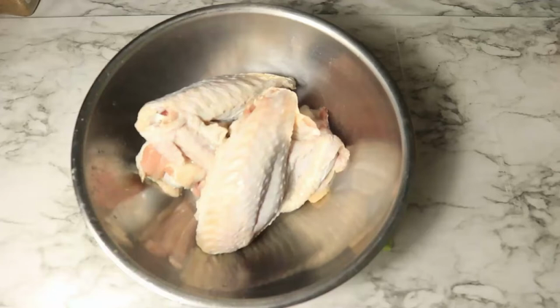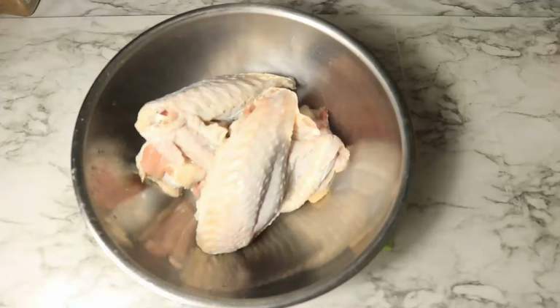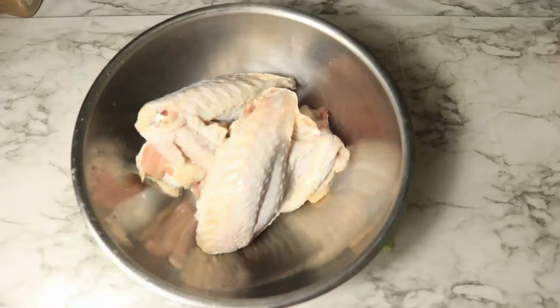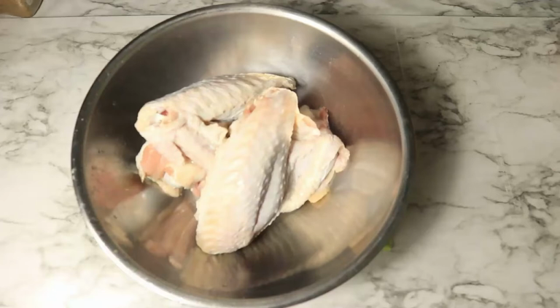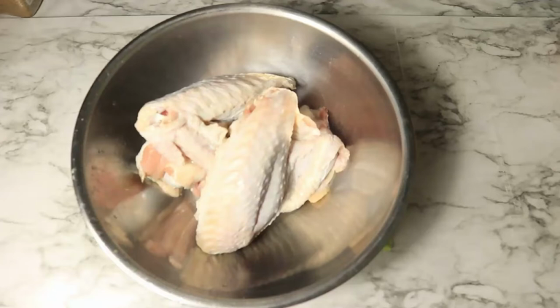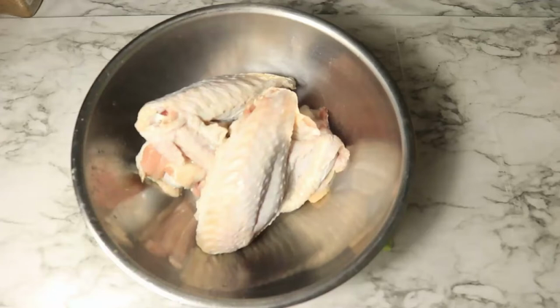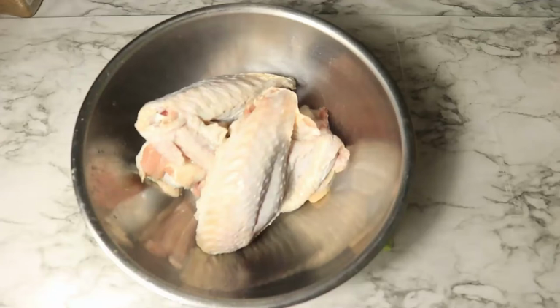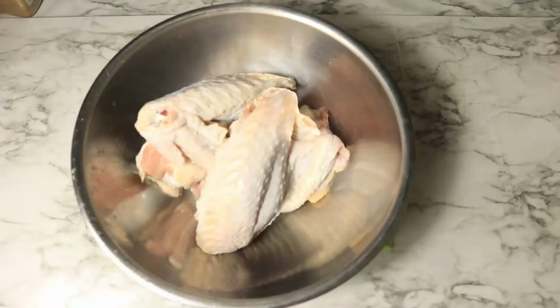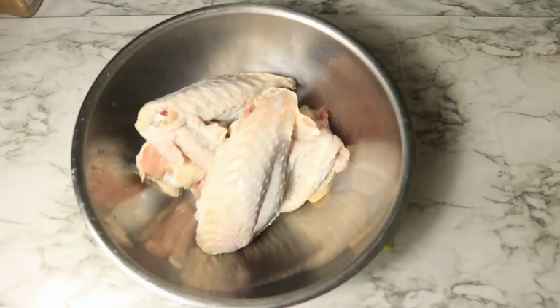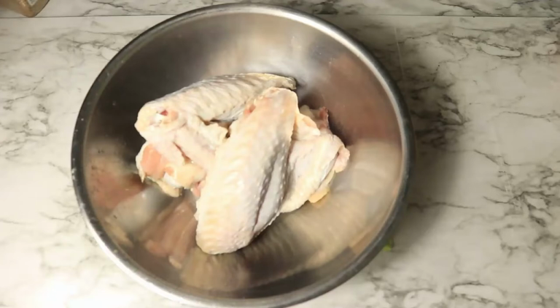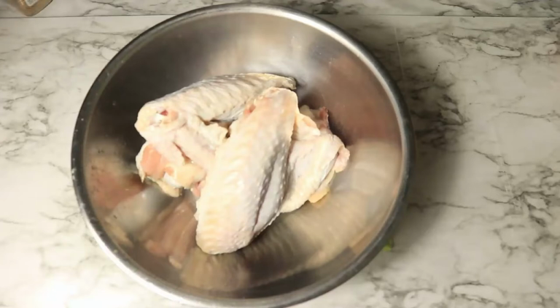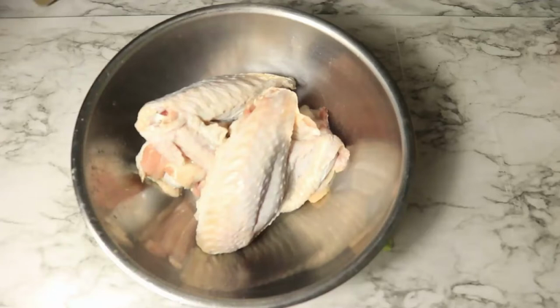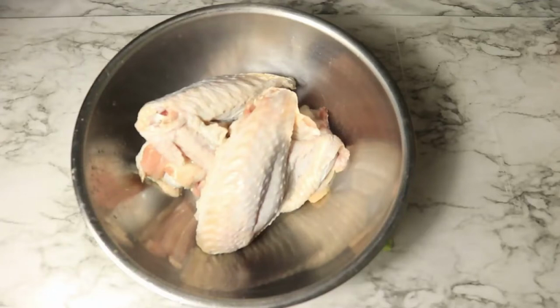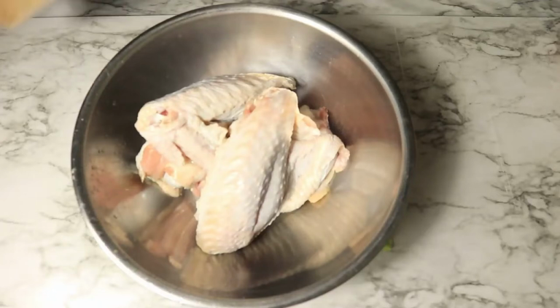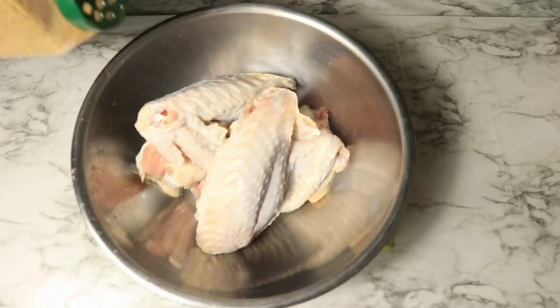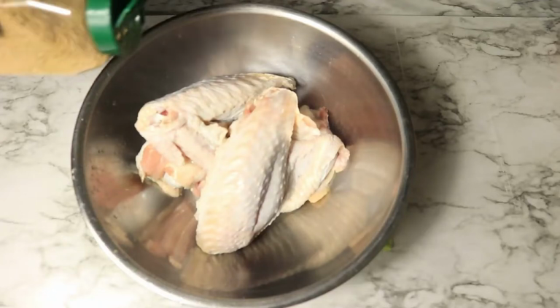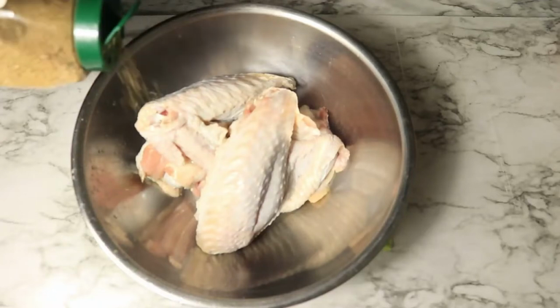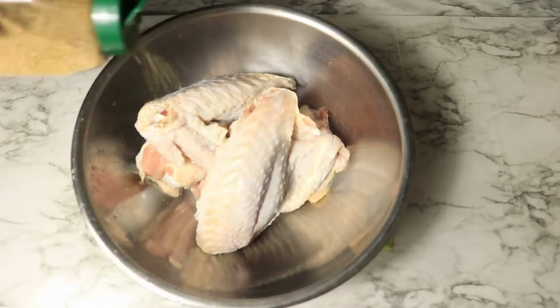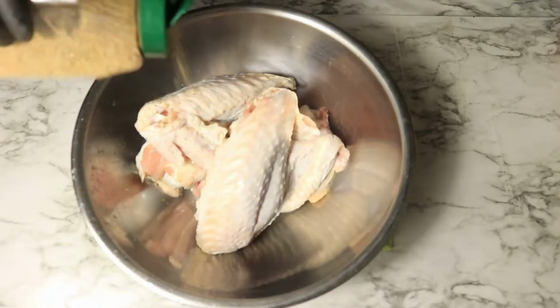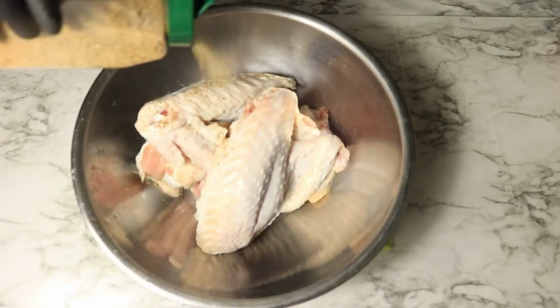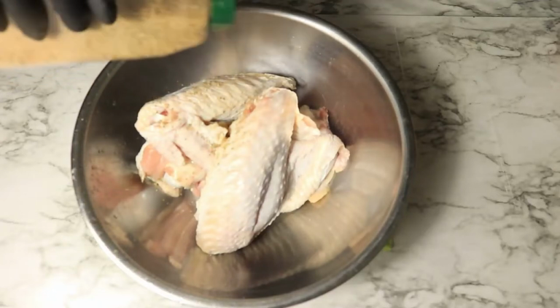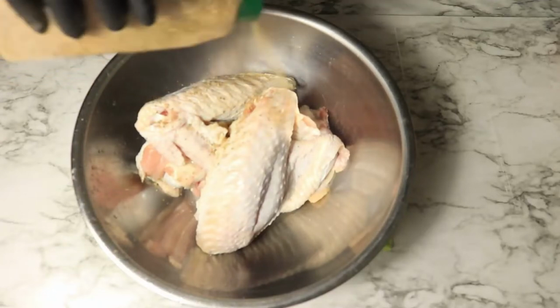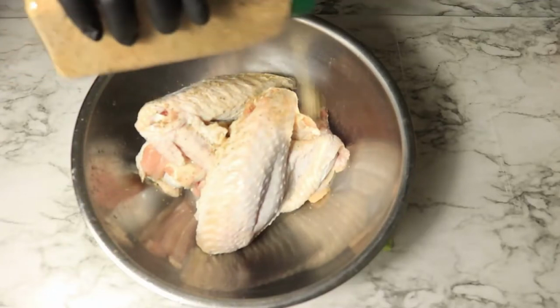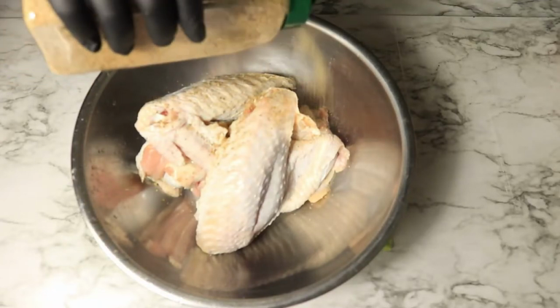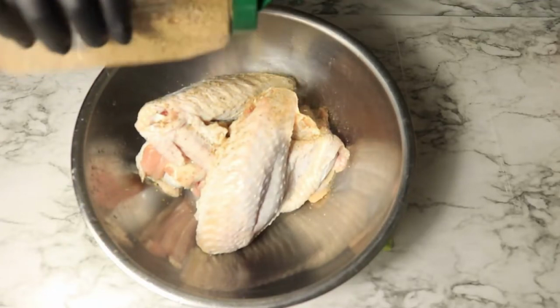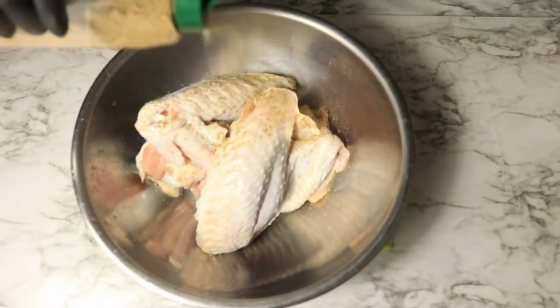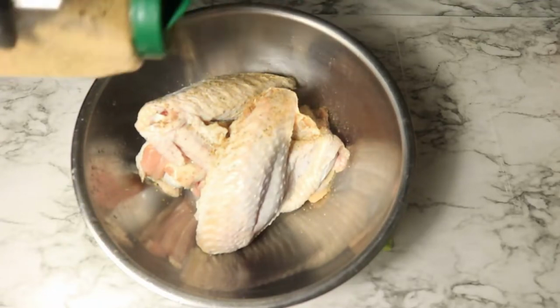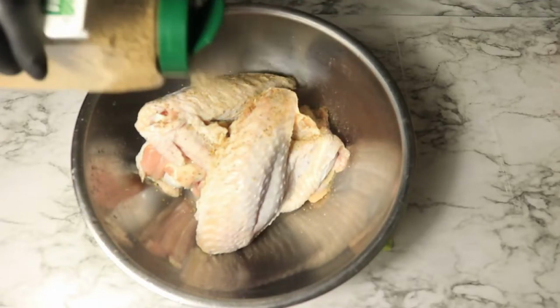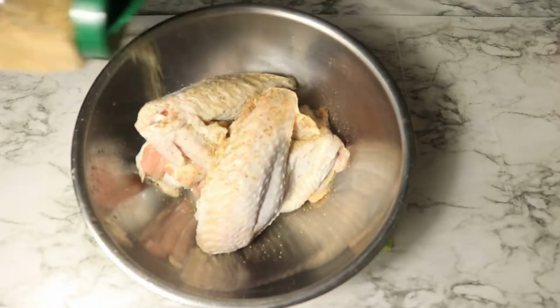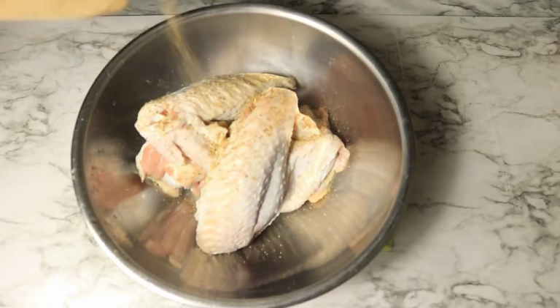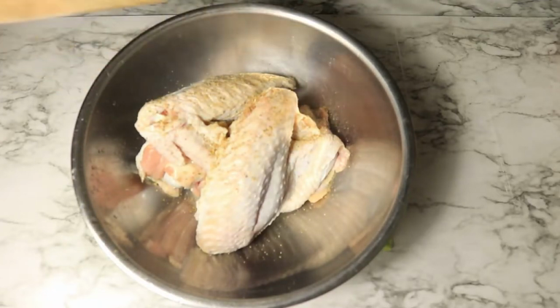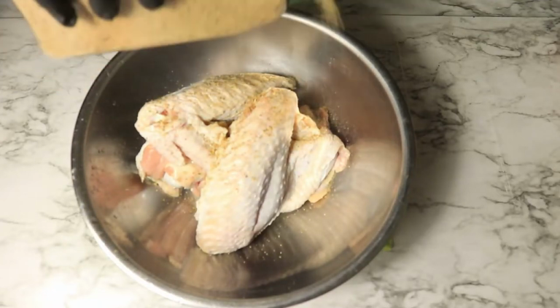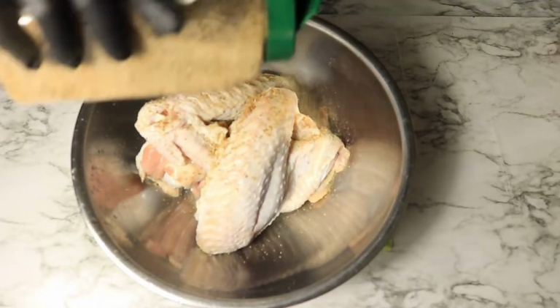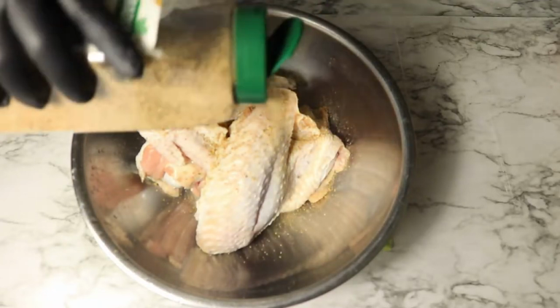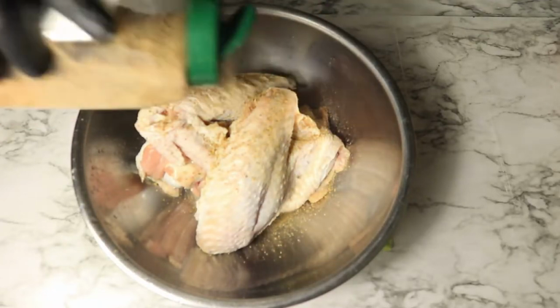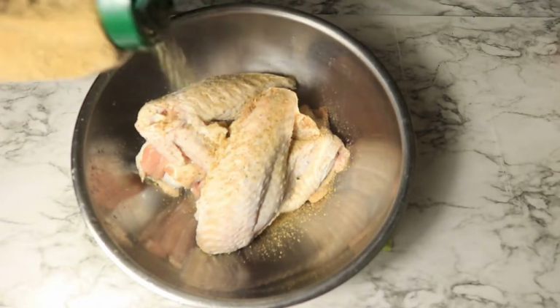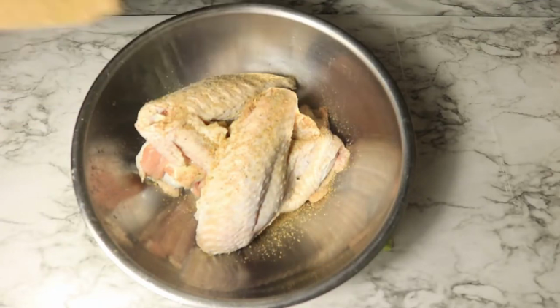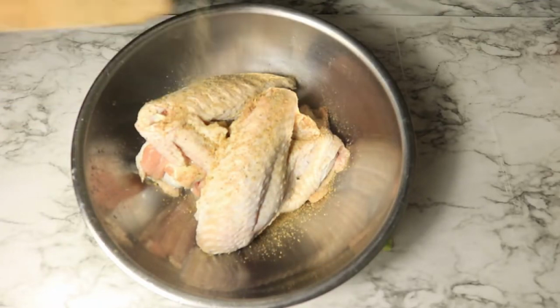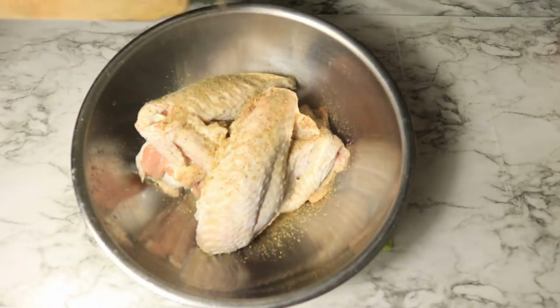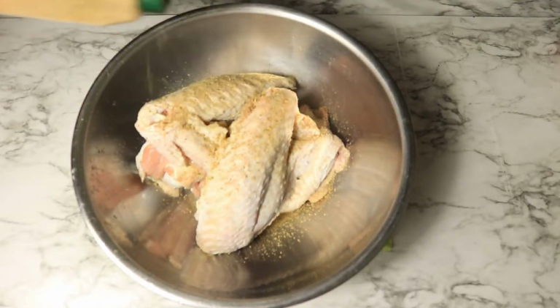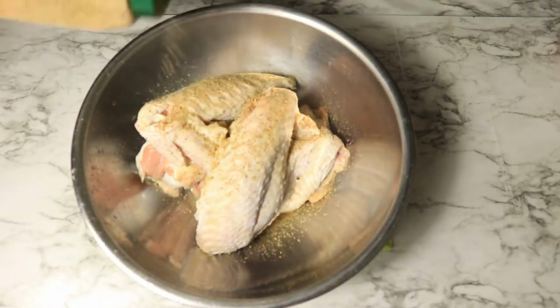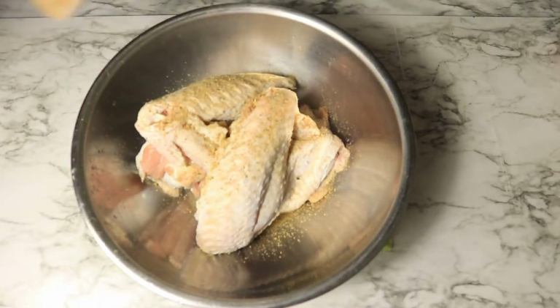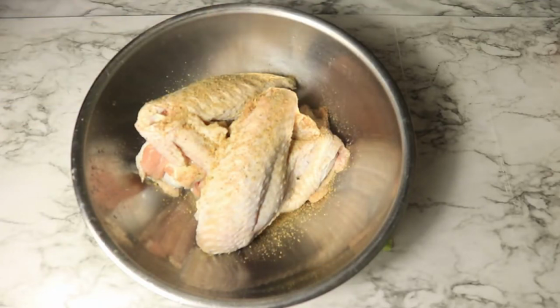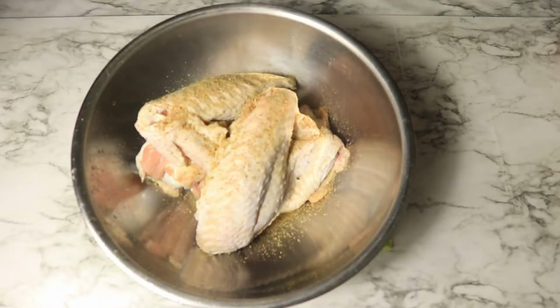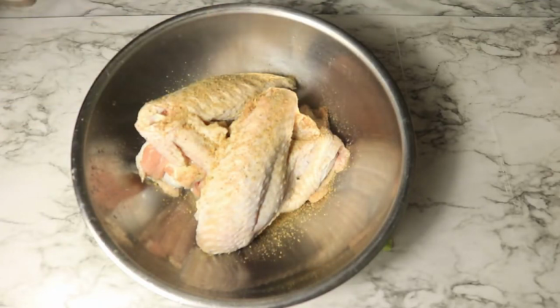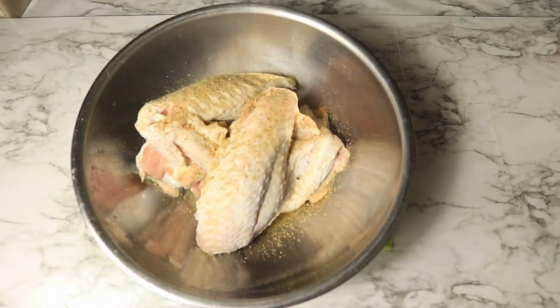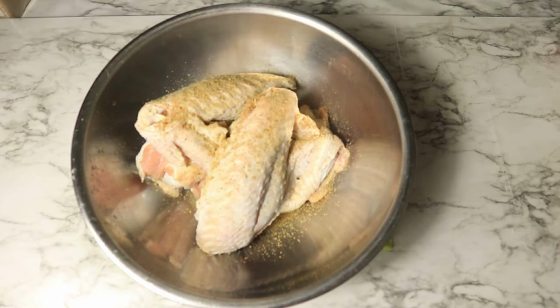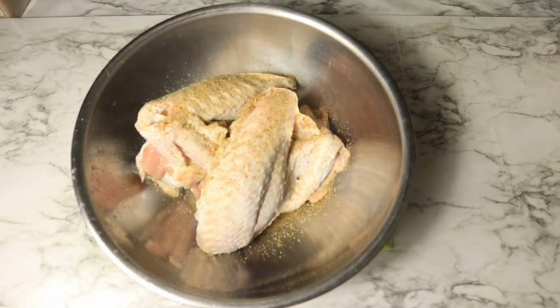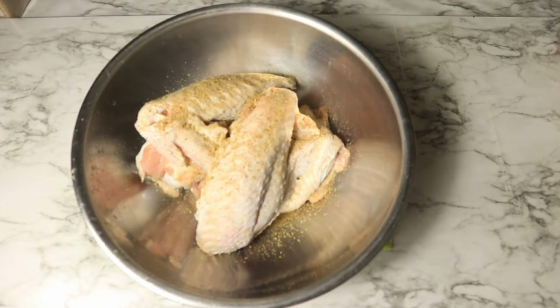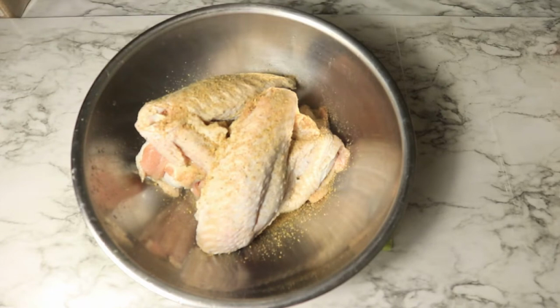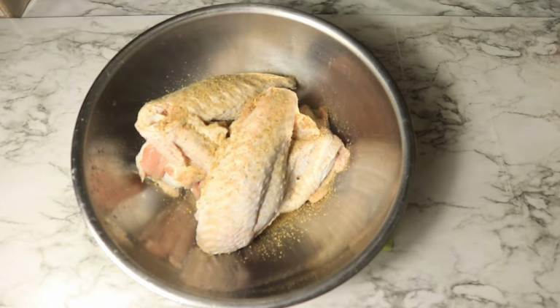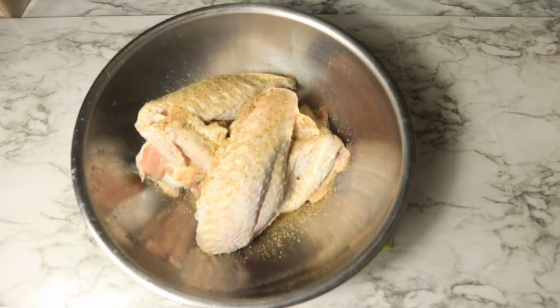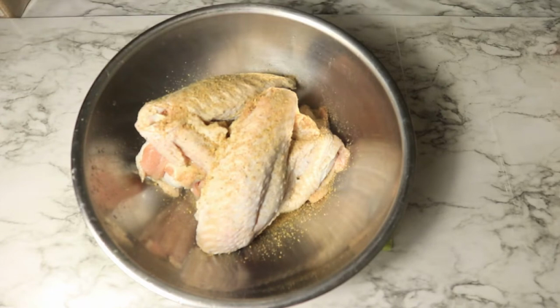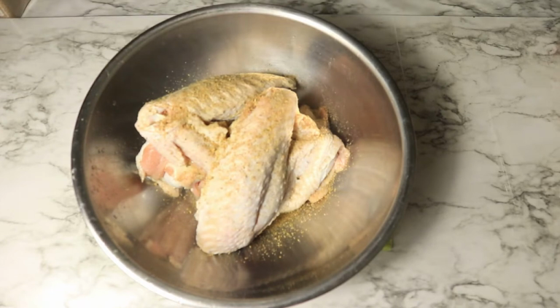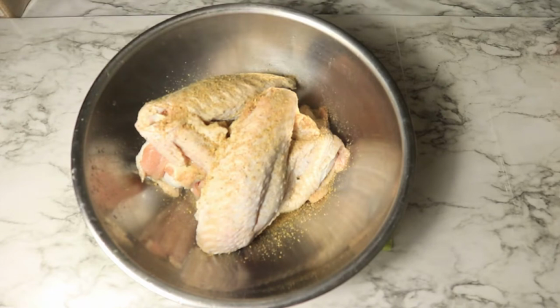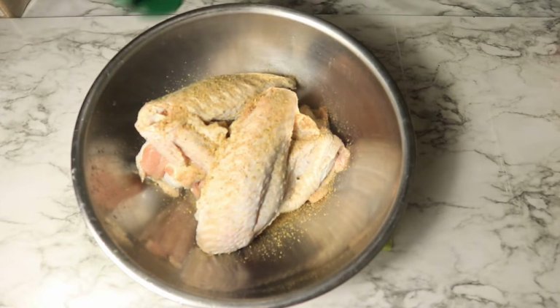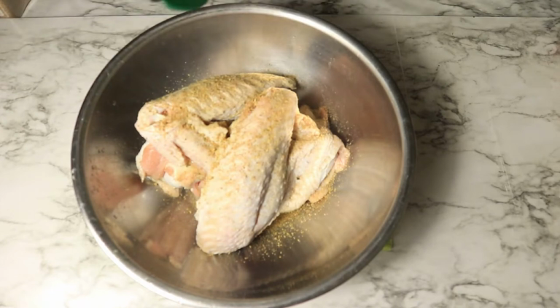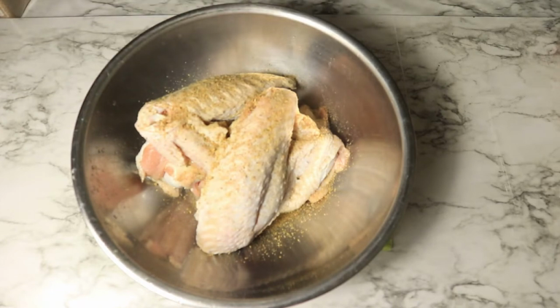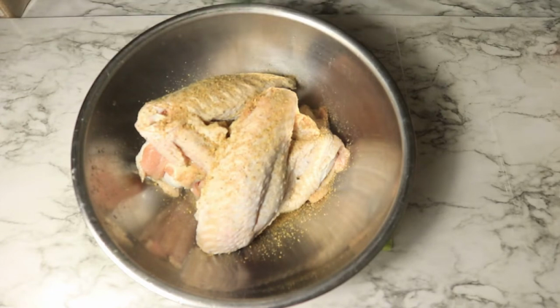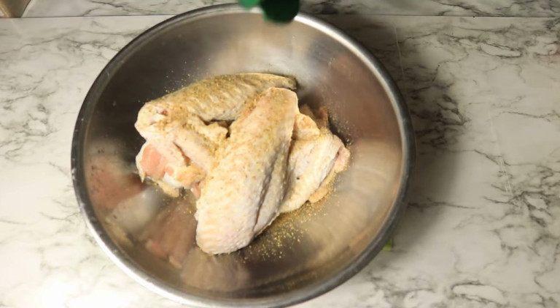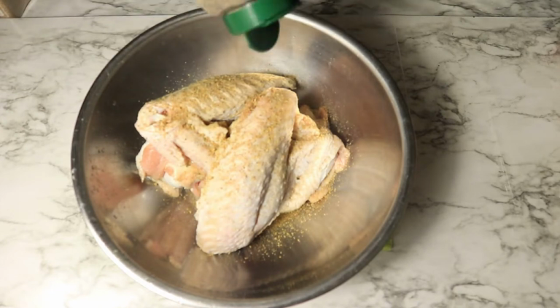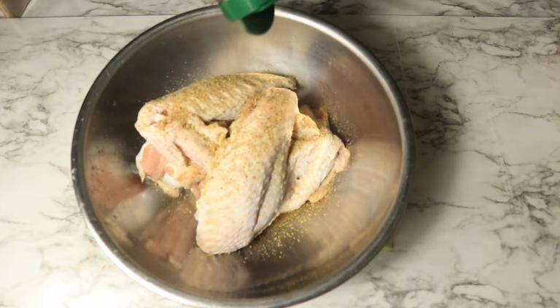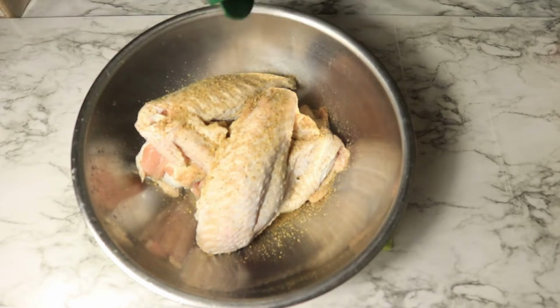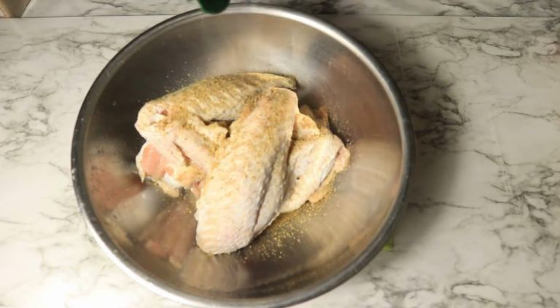Today I'm preparing smoked chicken wings. Let's start by cleaning our wings, then we're going to season our wings with the following spices.